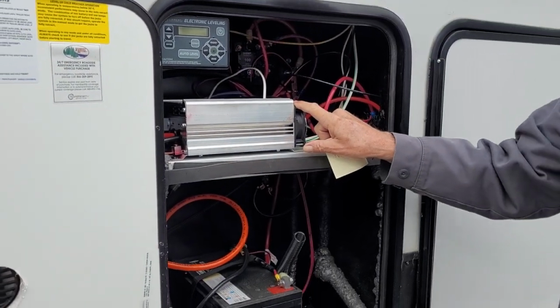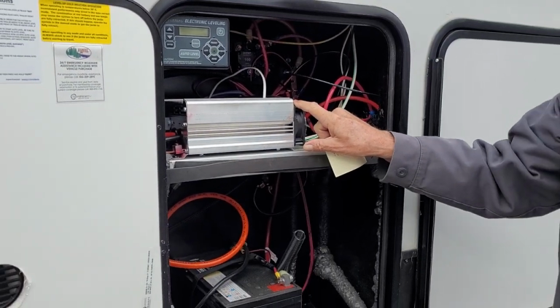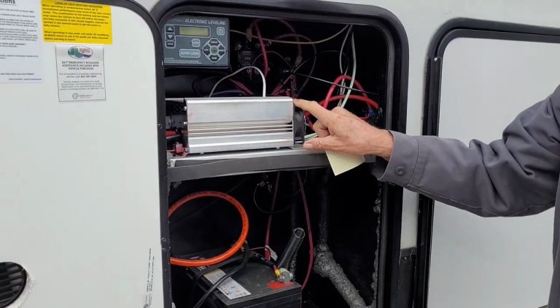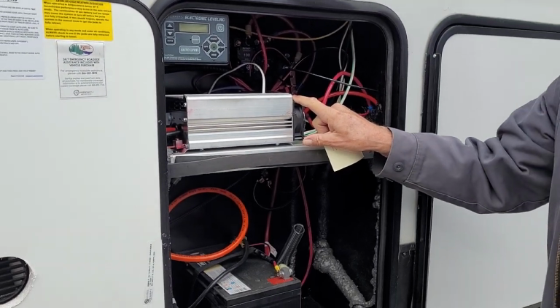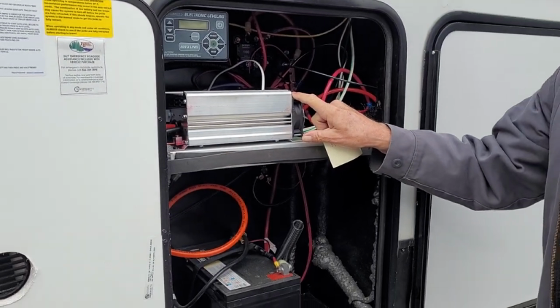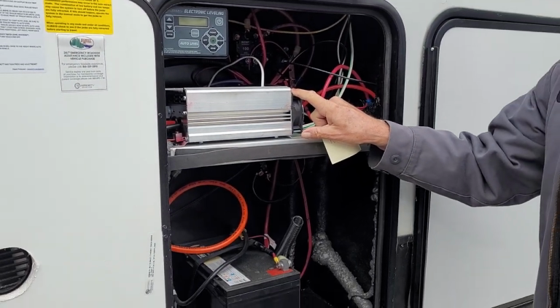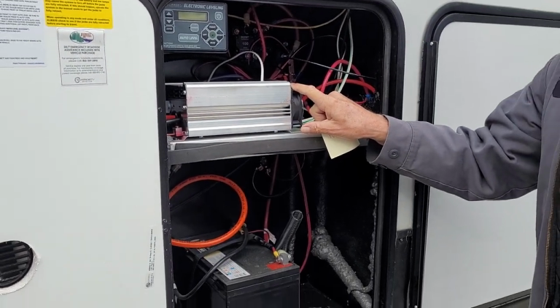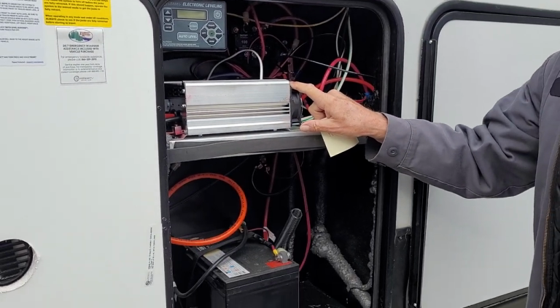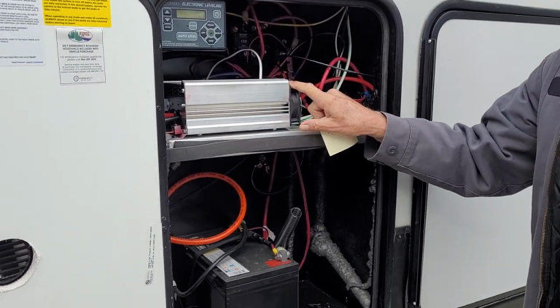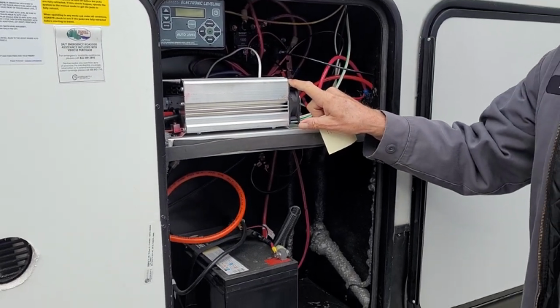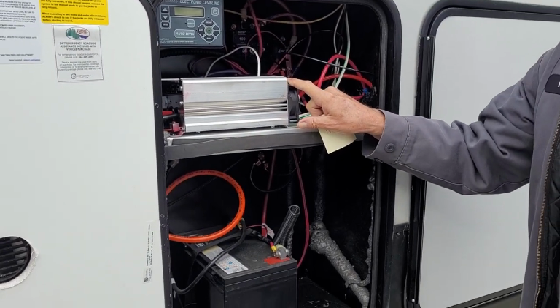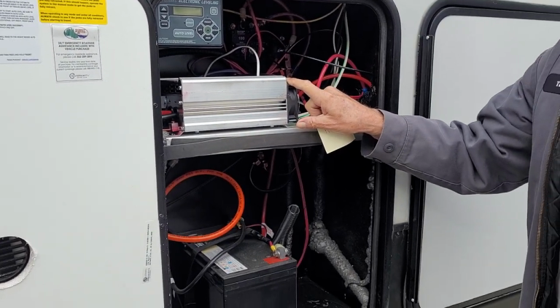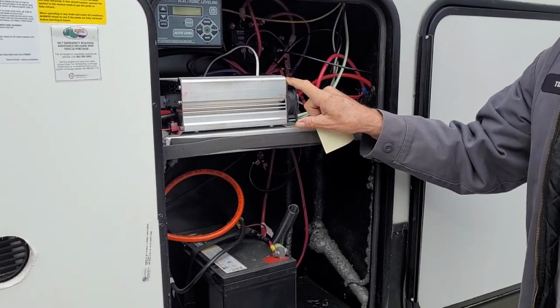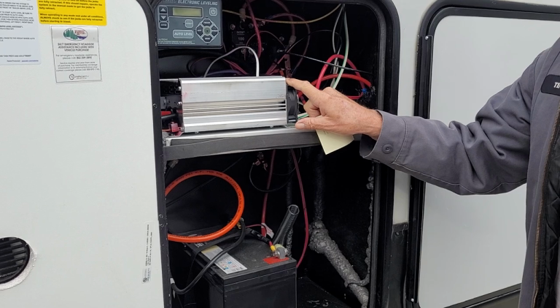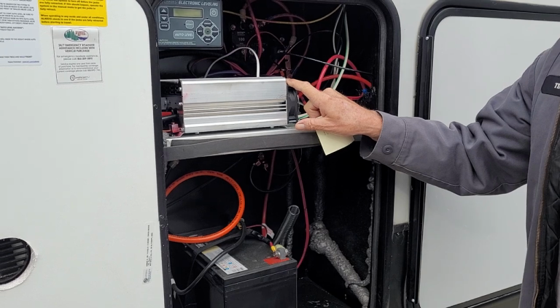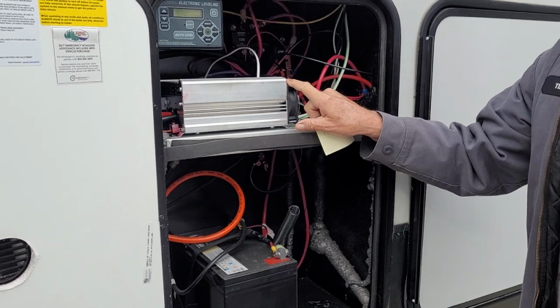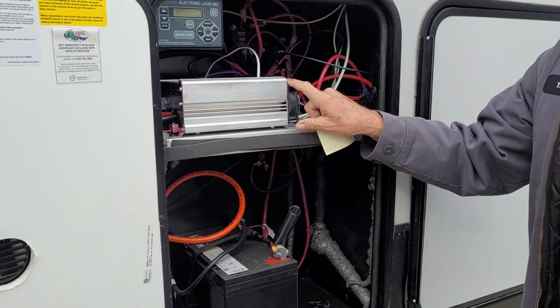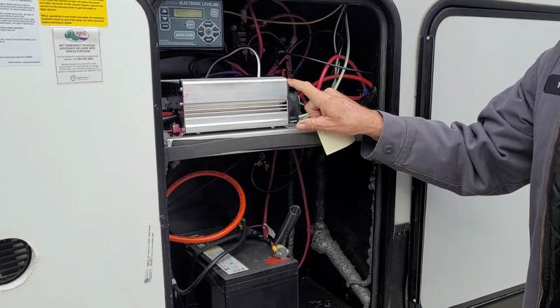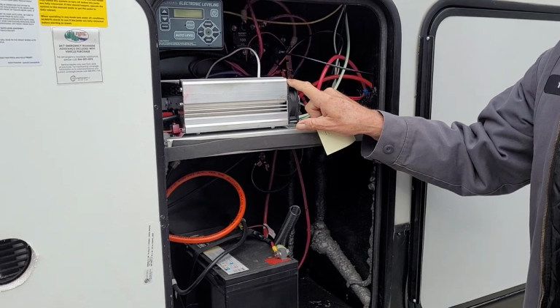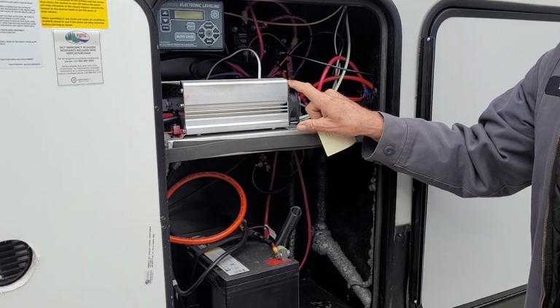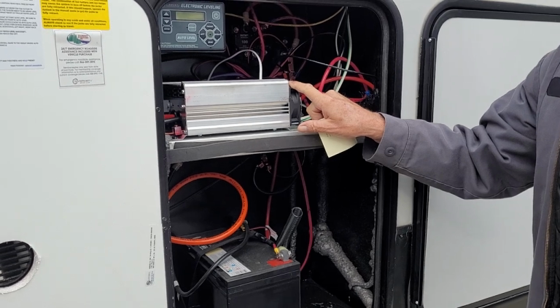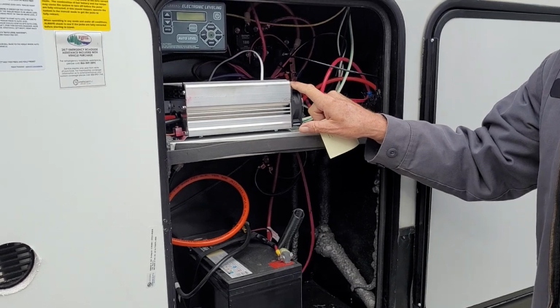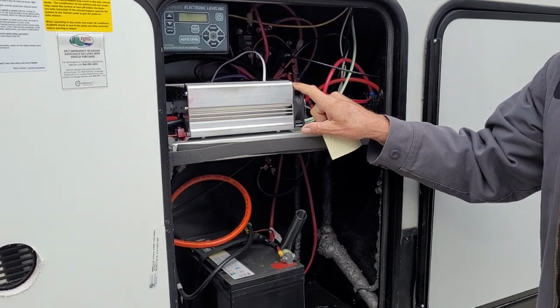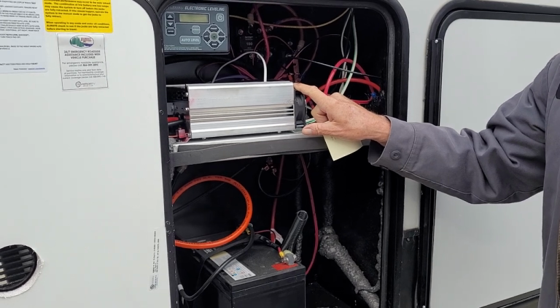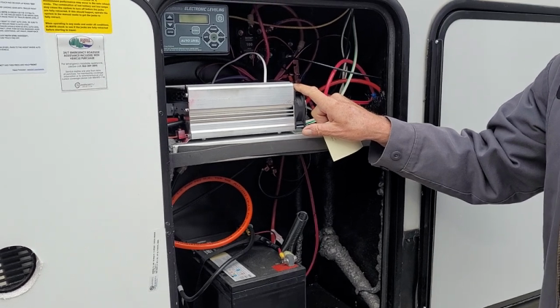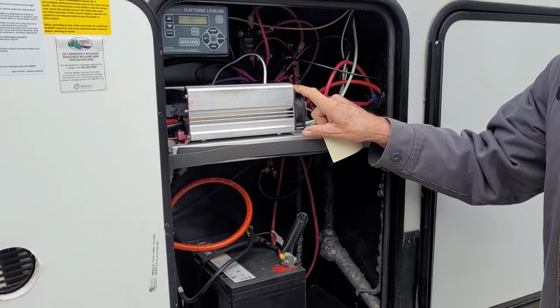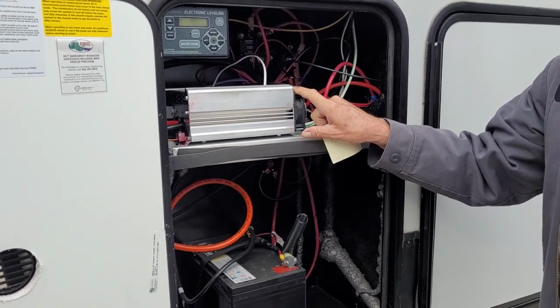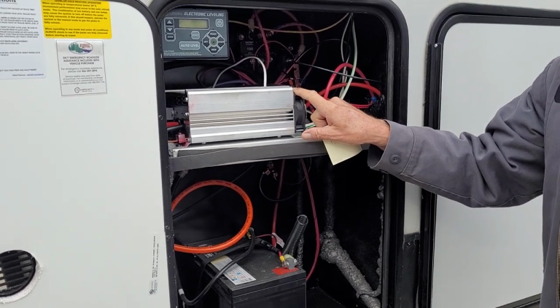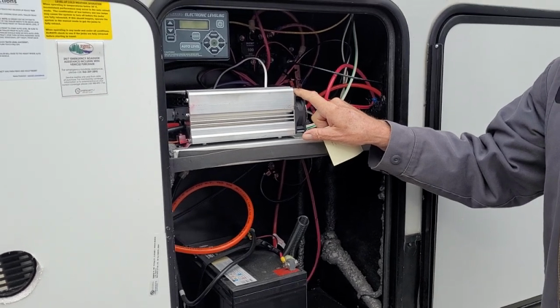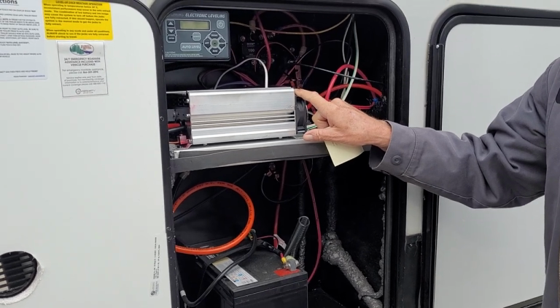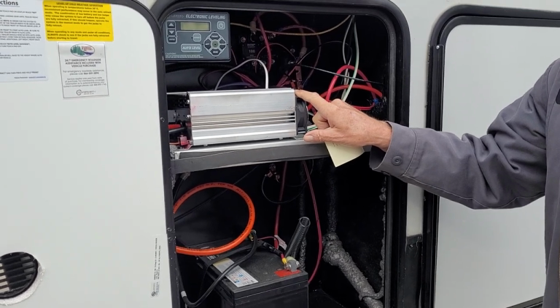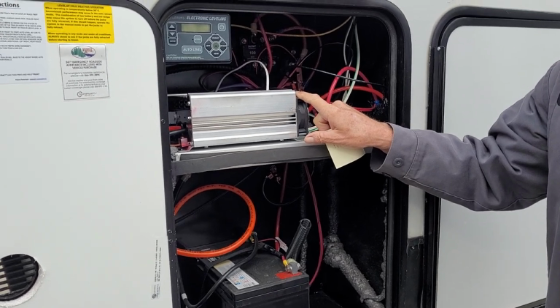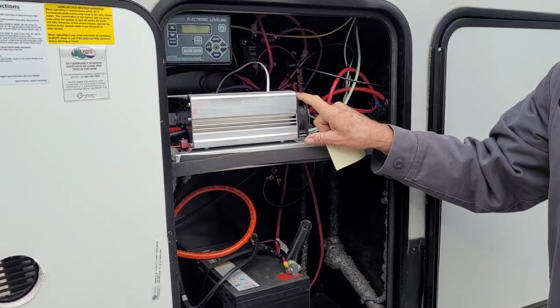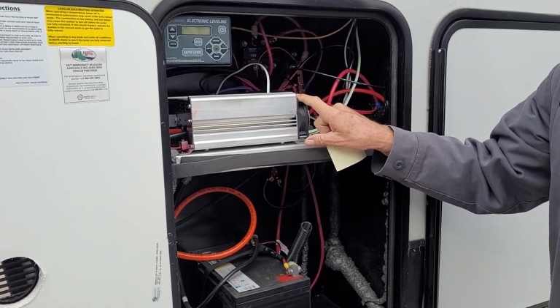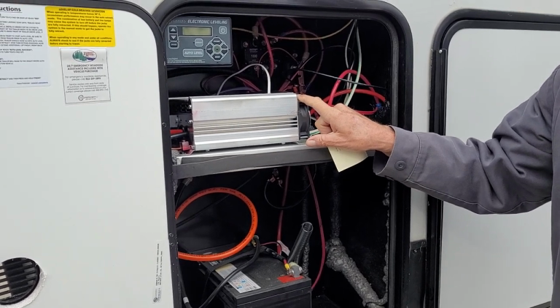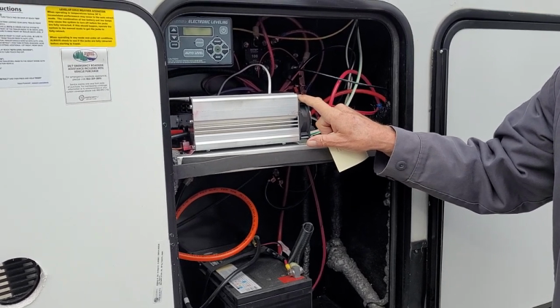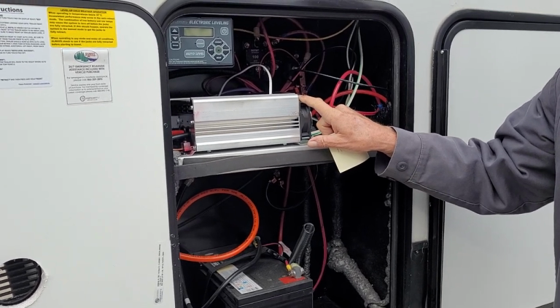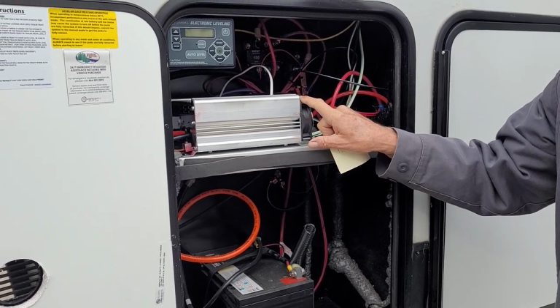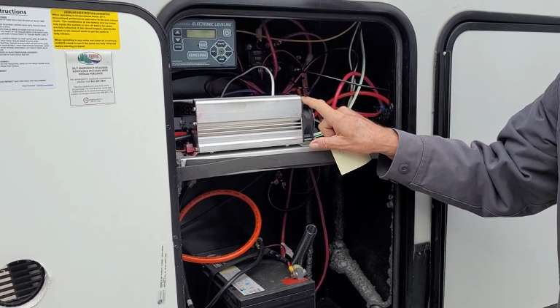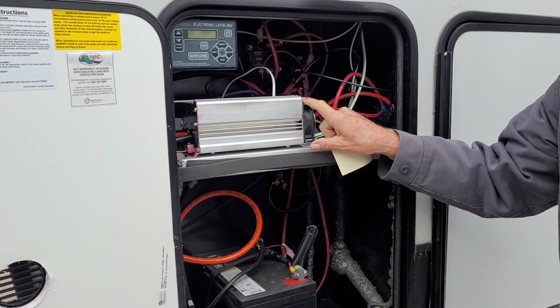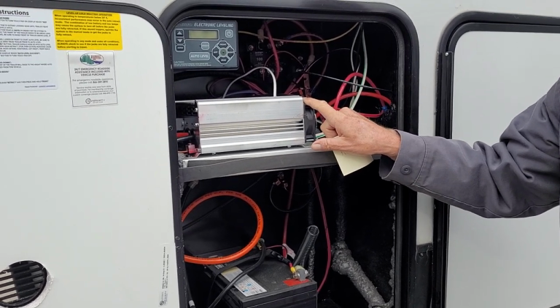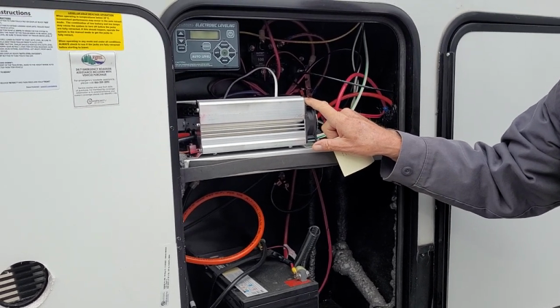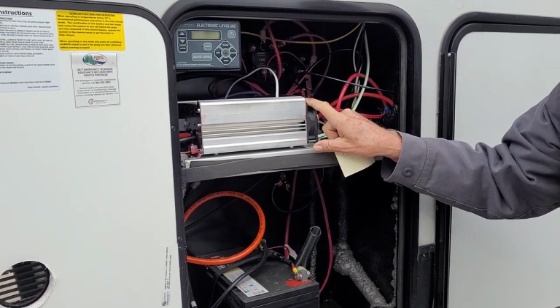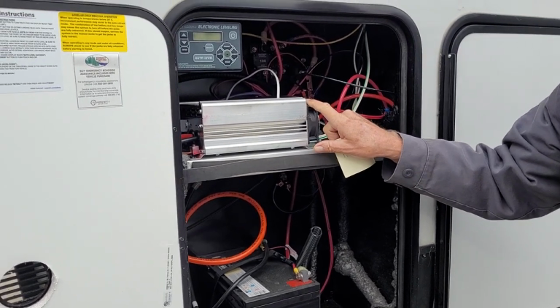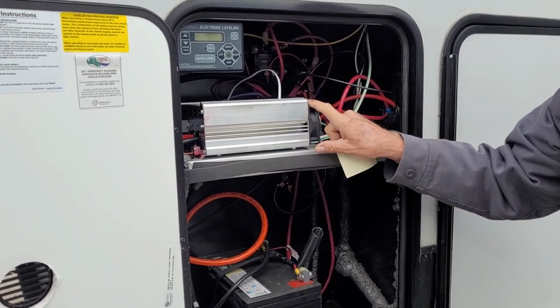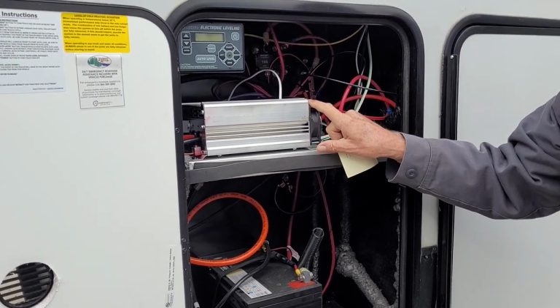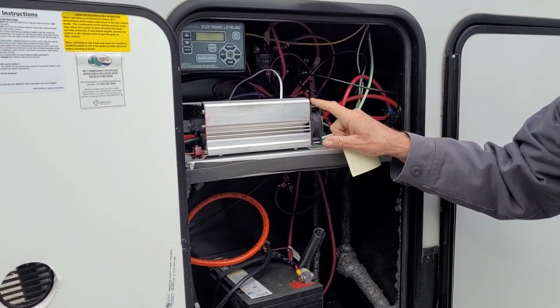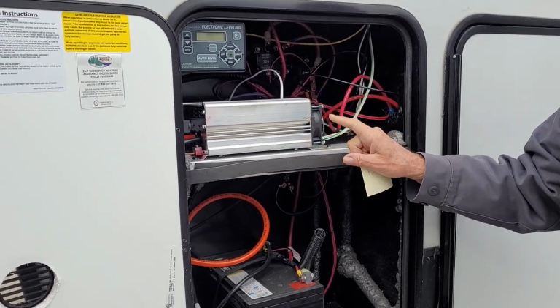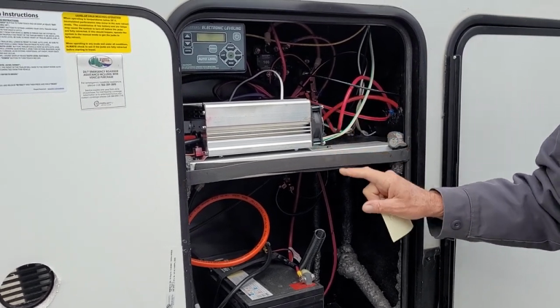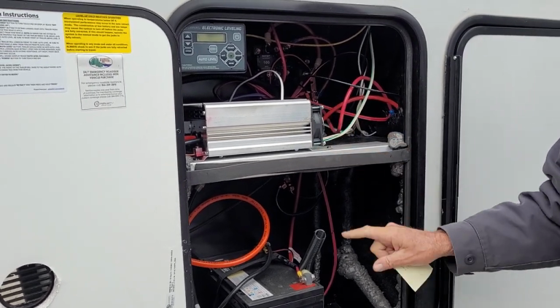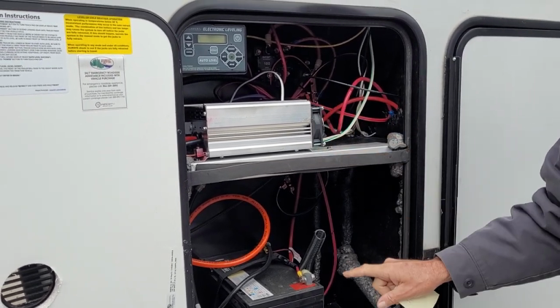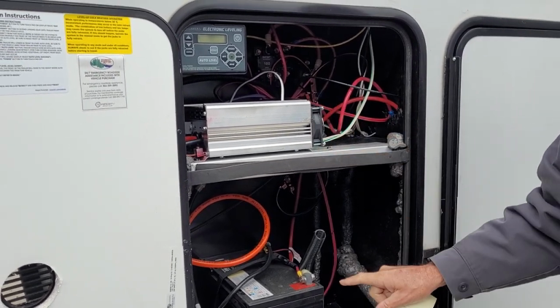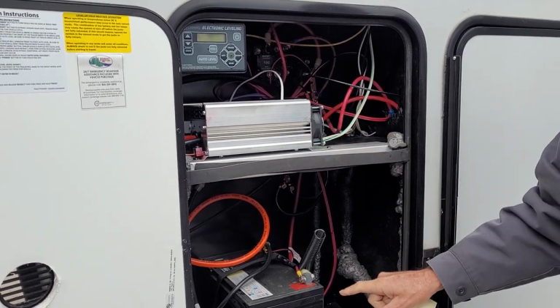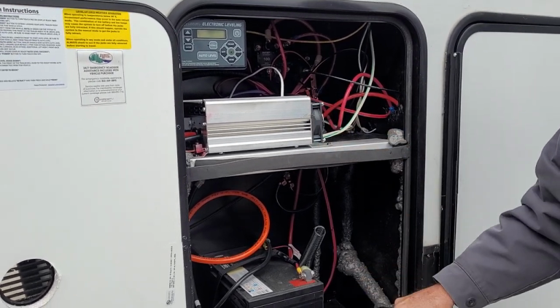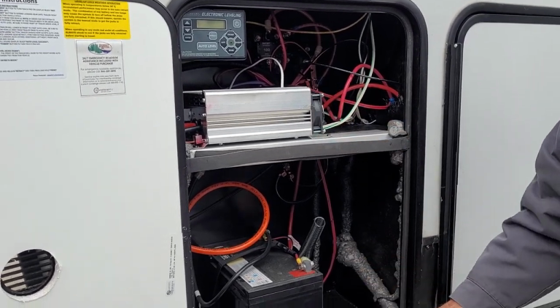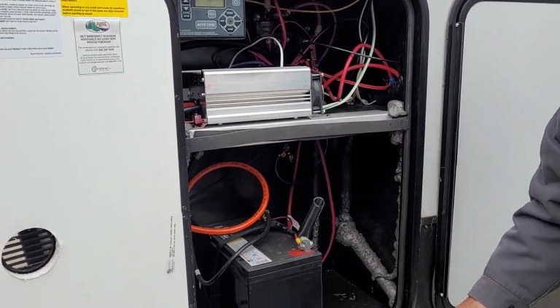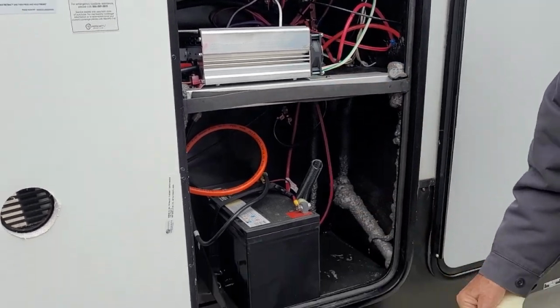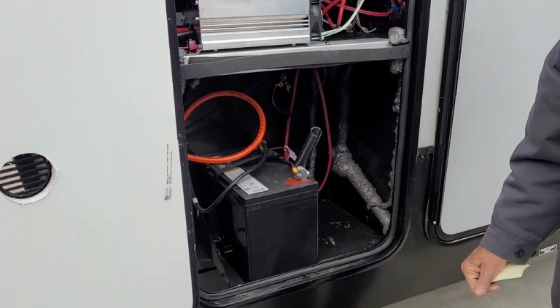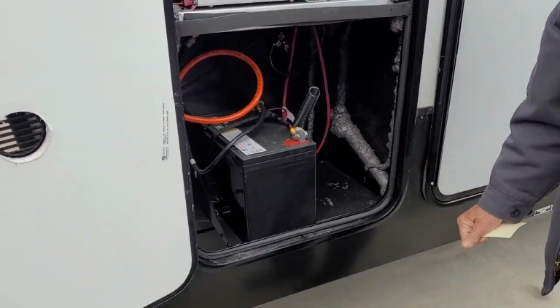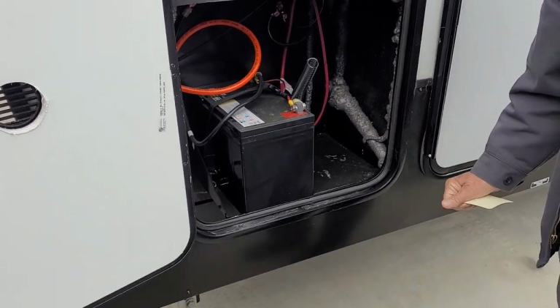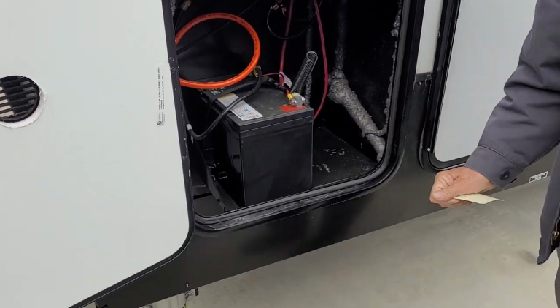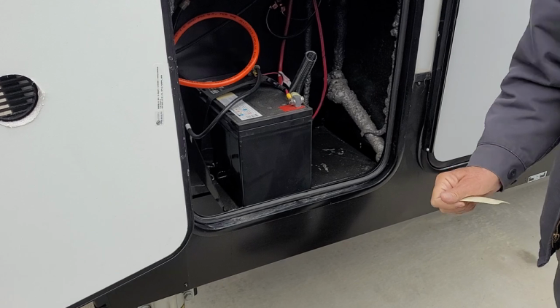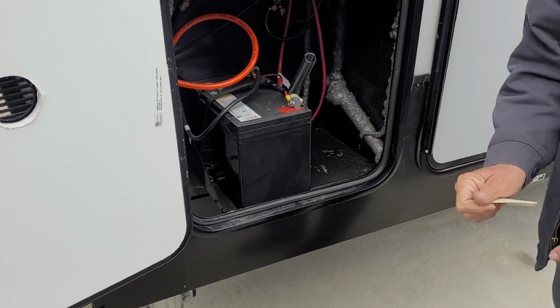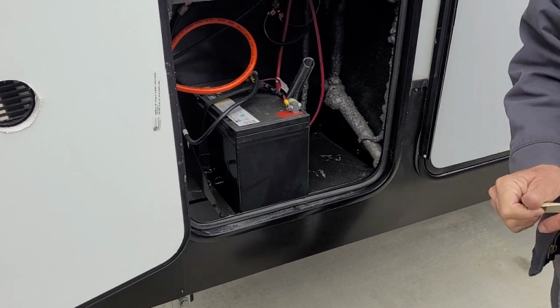We also have the converter in the top of the compartment on this side, and we have one battery on the trailer.